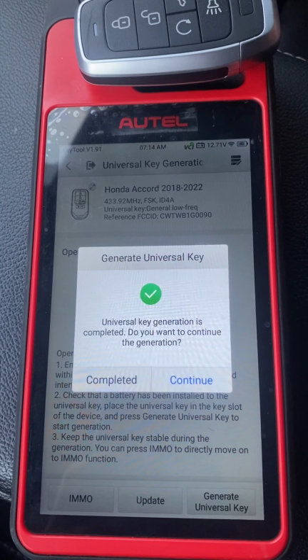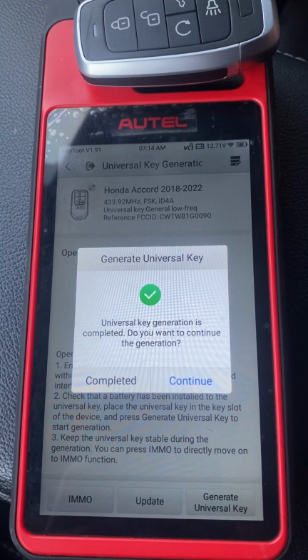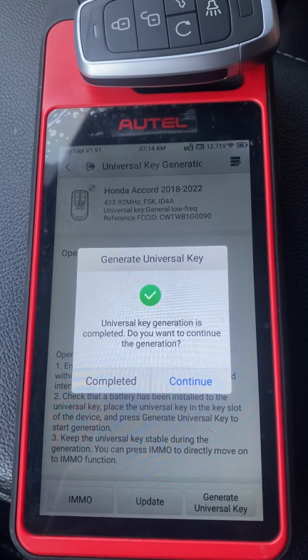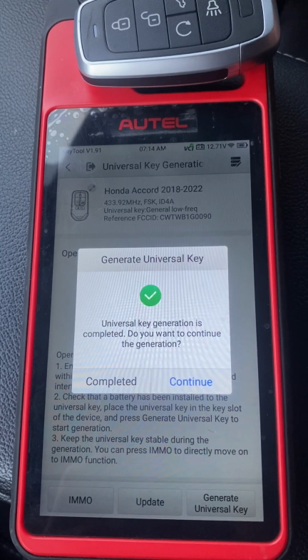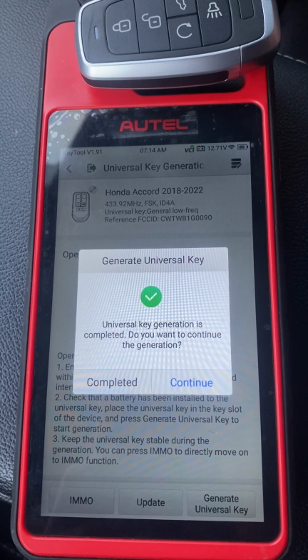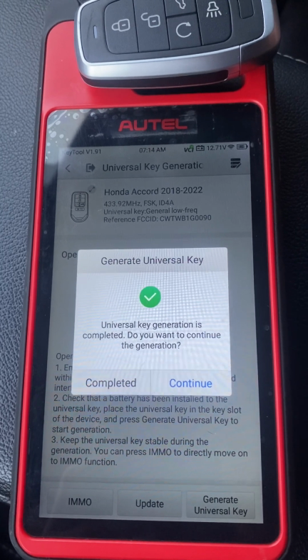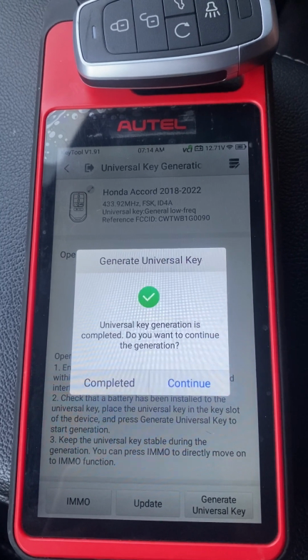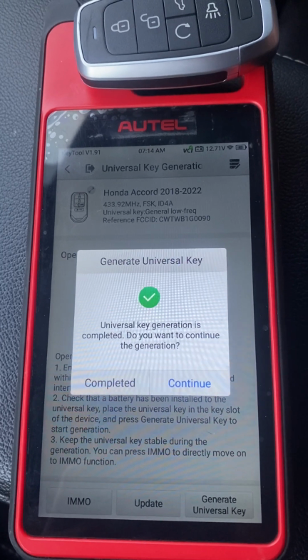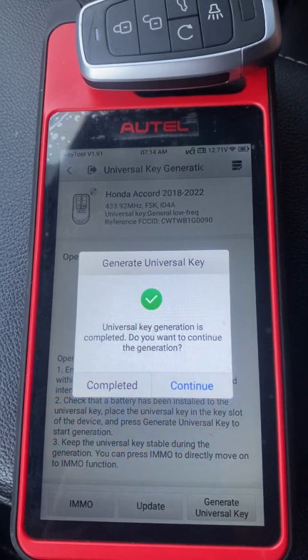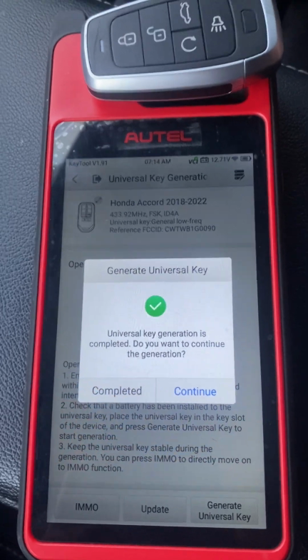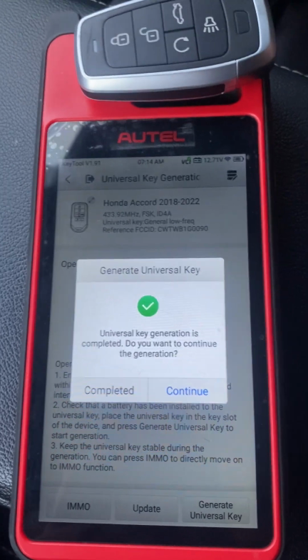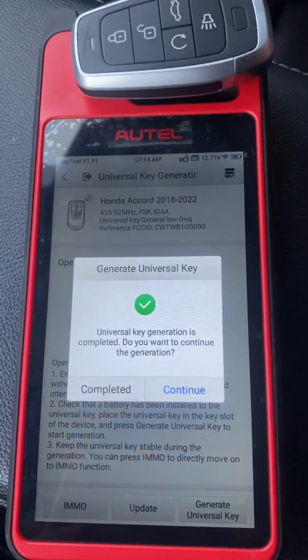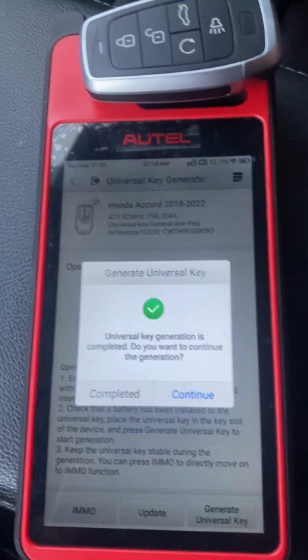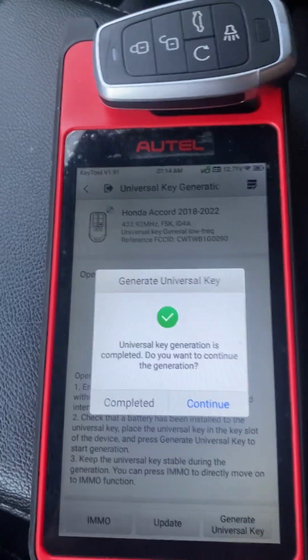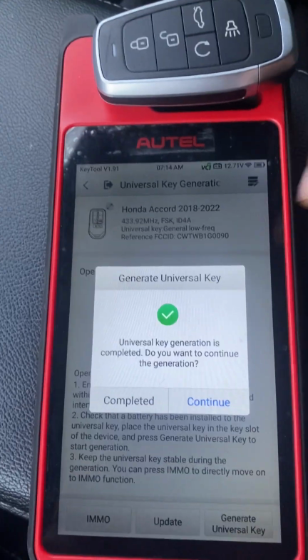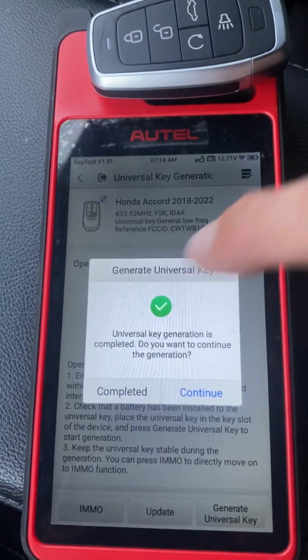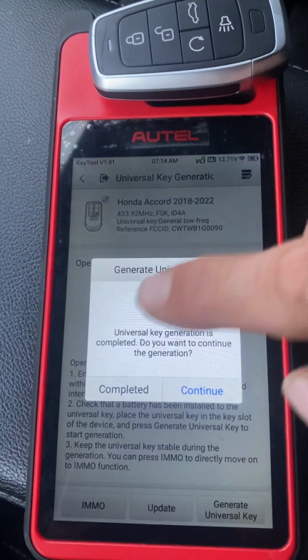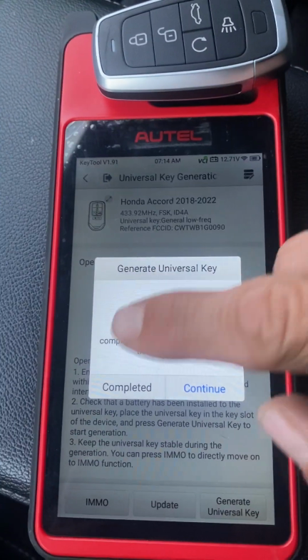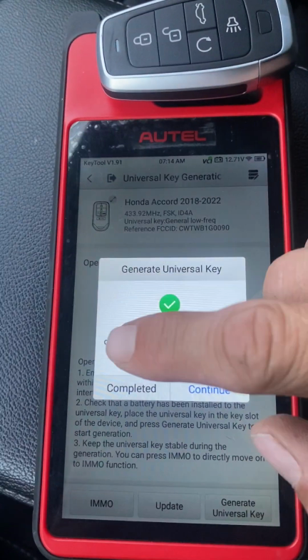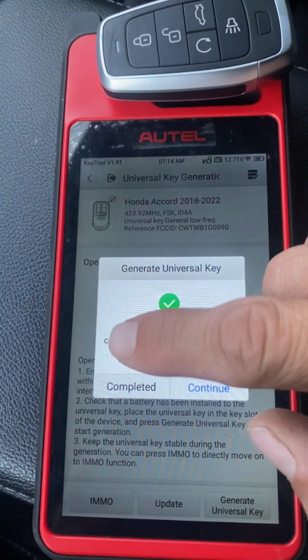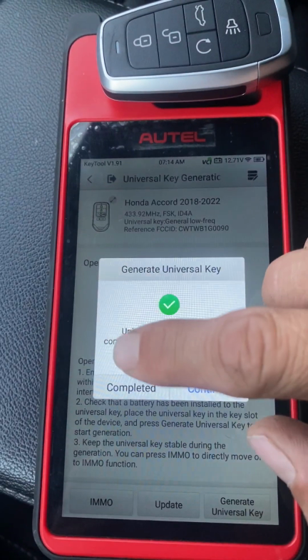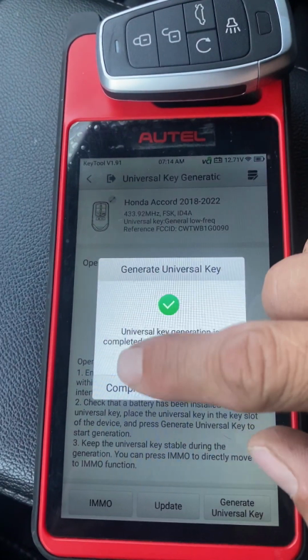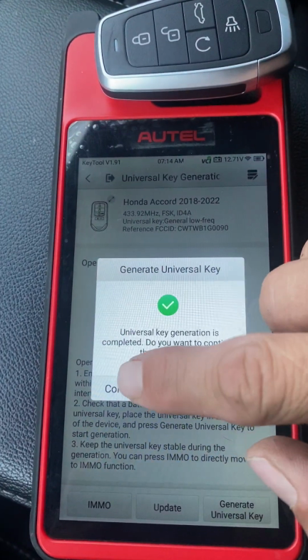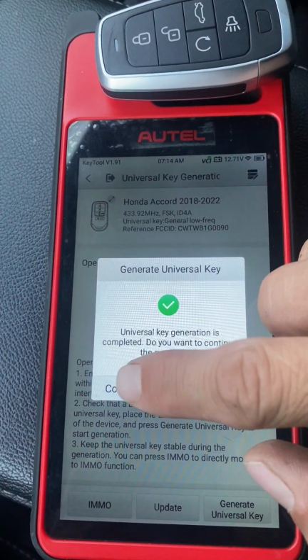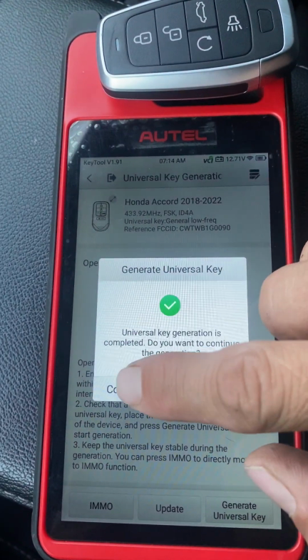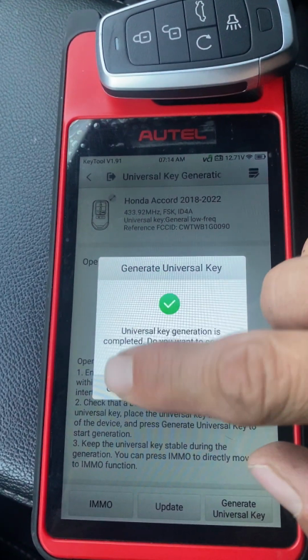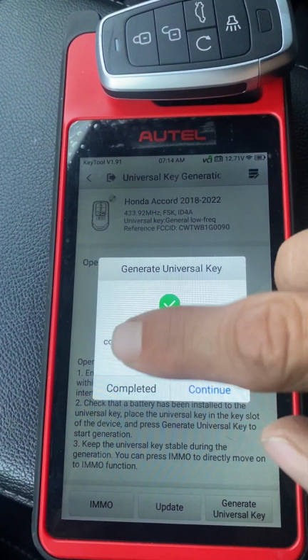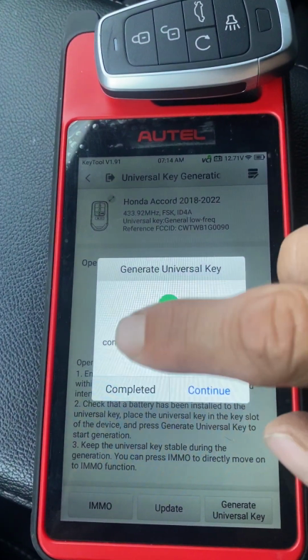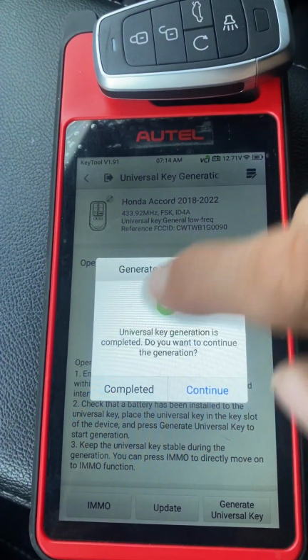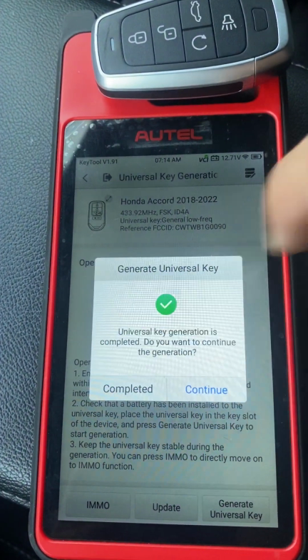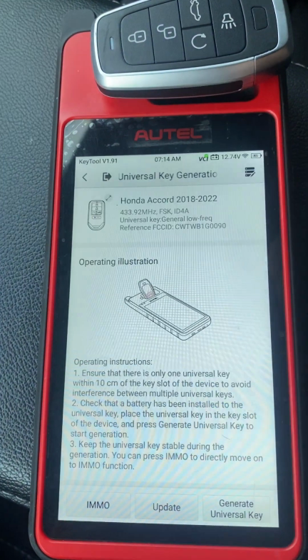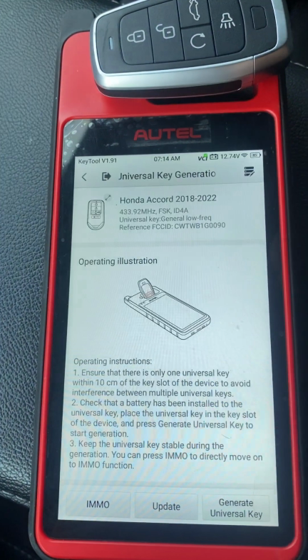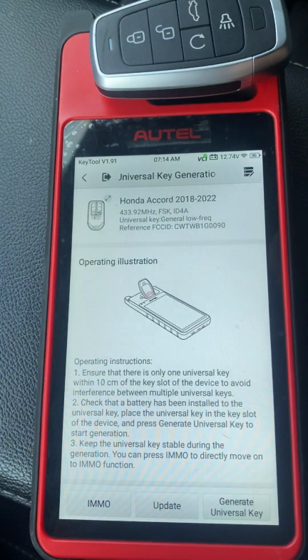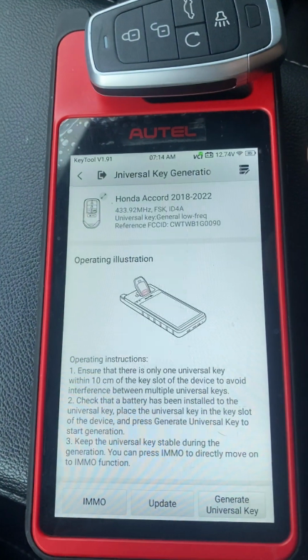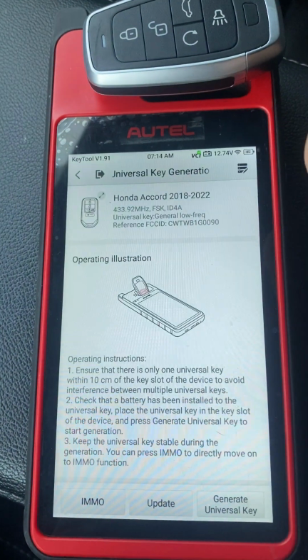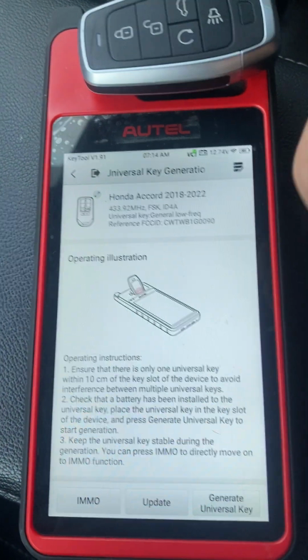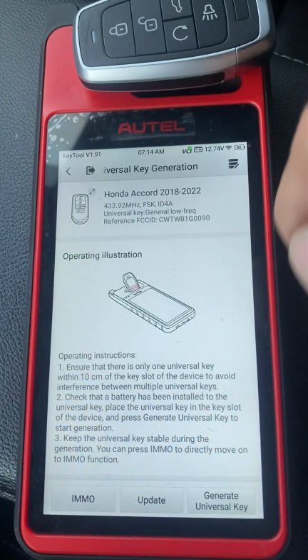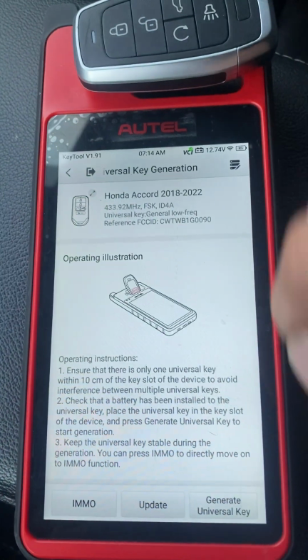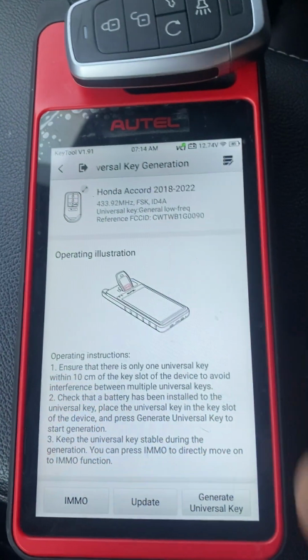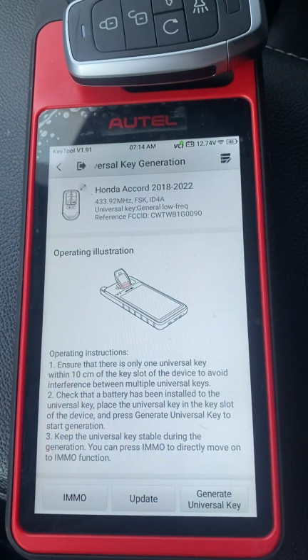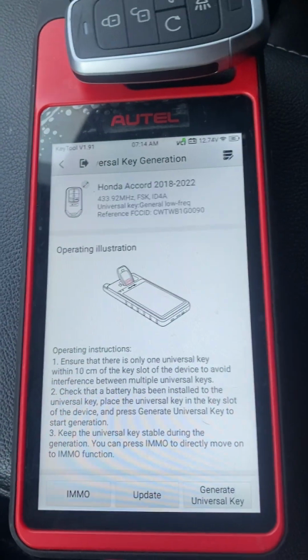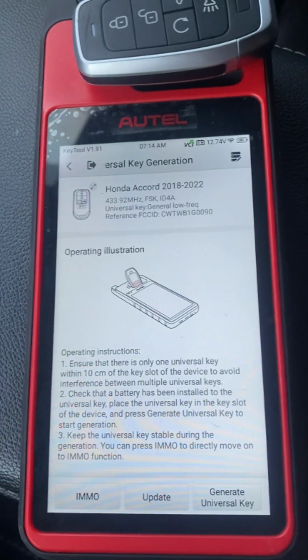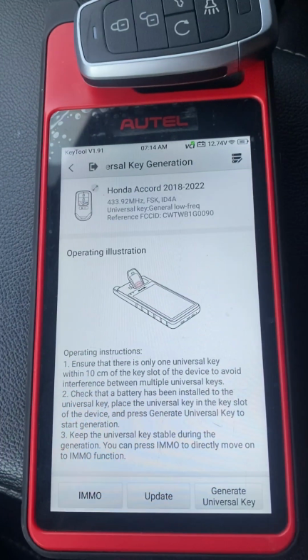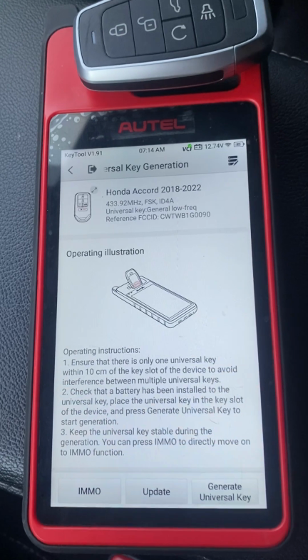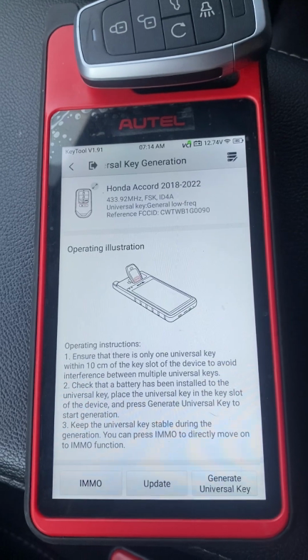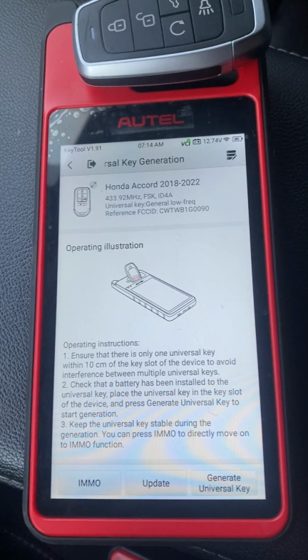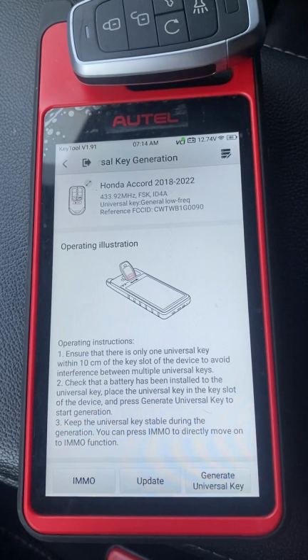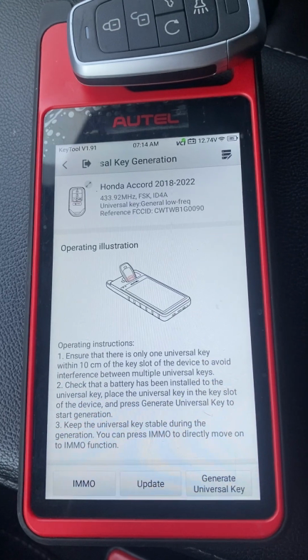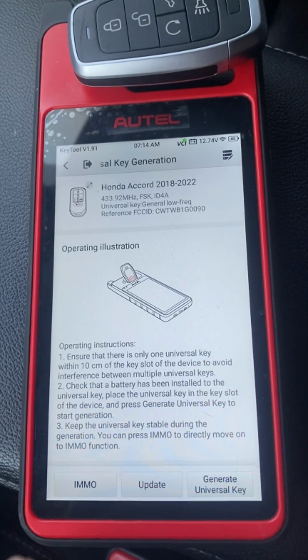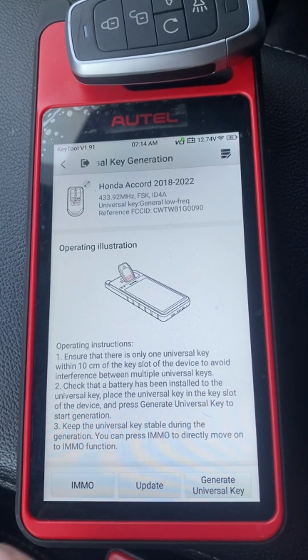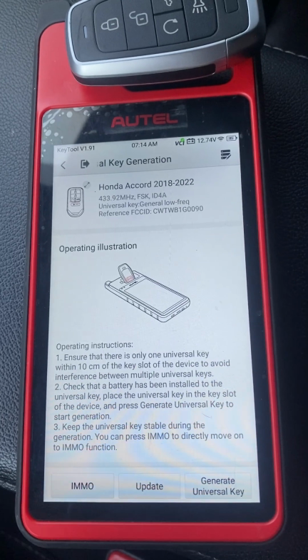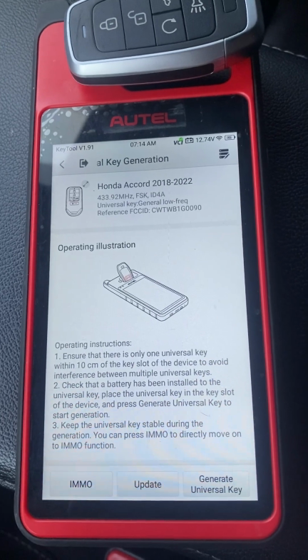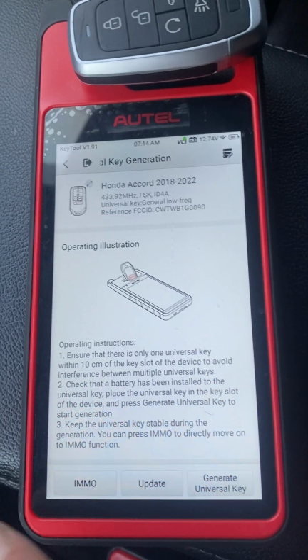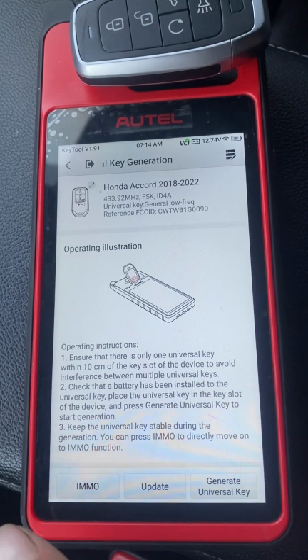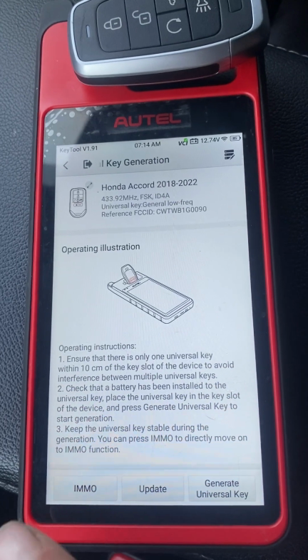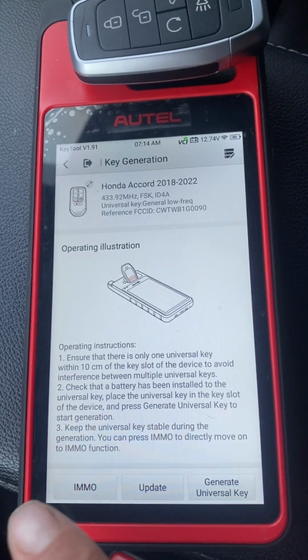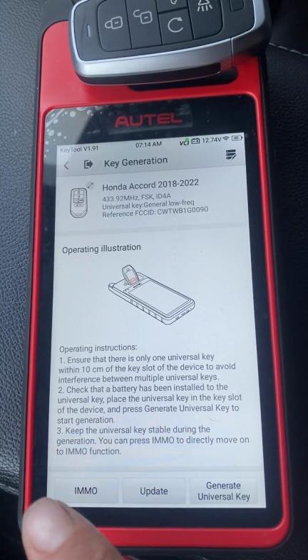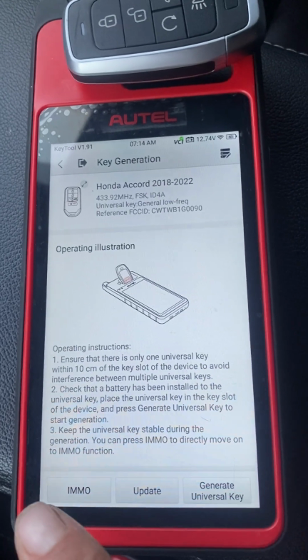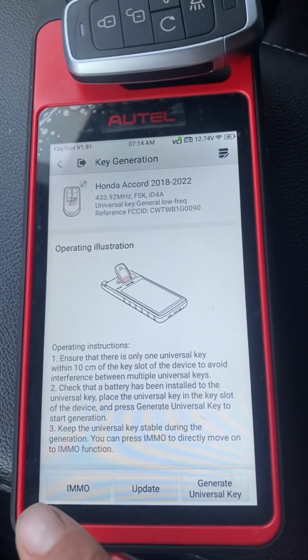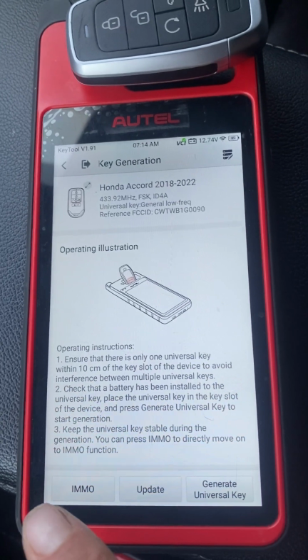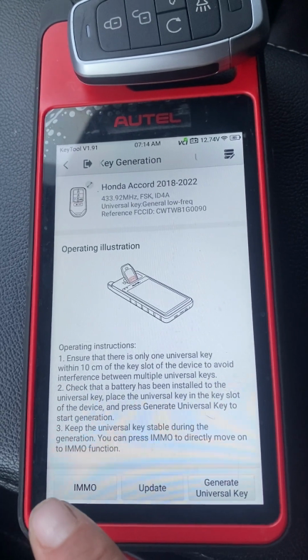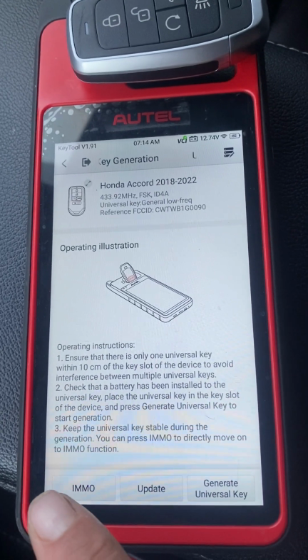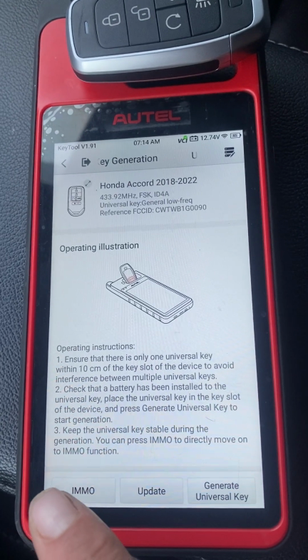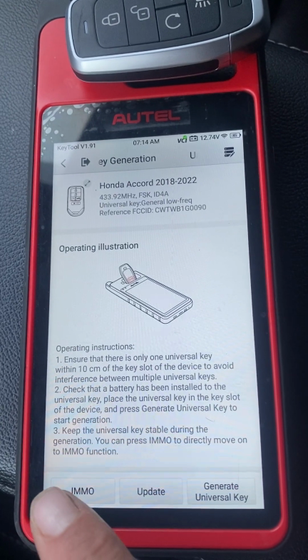Universal key generation is complete. I'm going to choose IMMO on the bottom to do the programming.